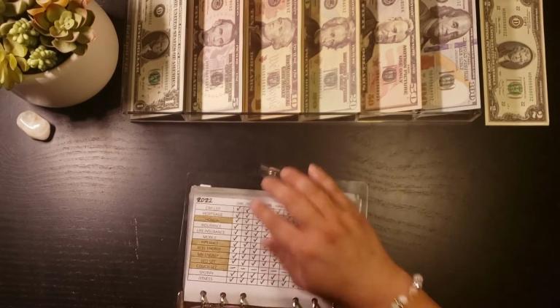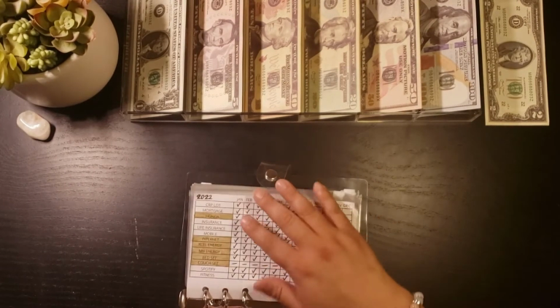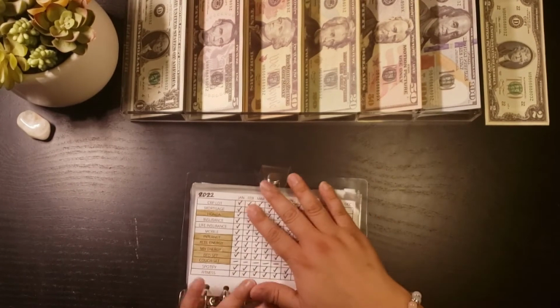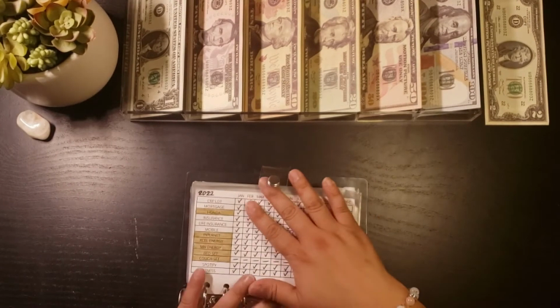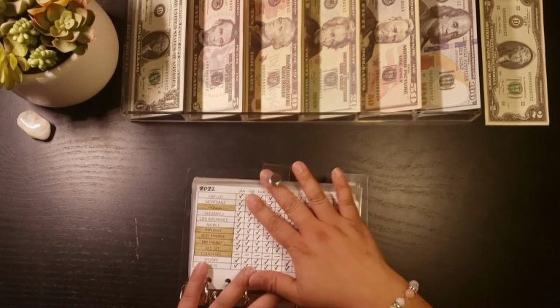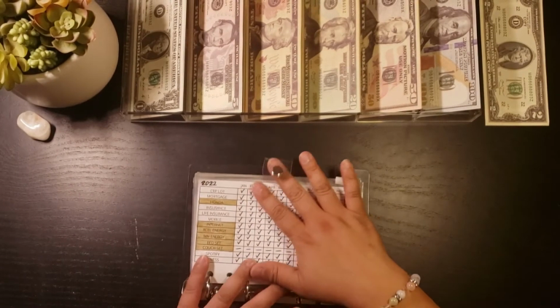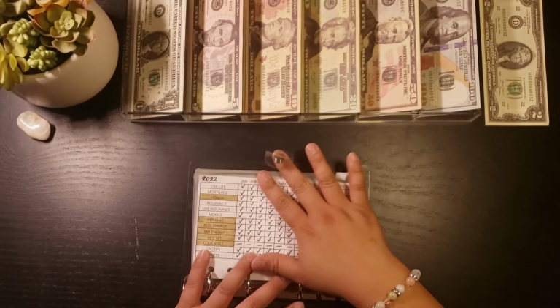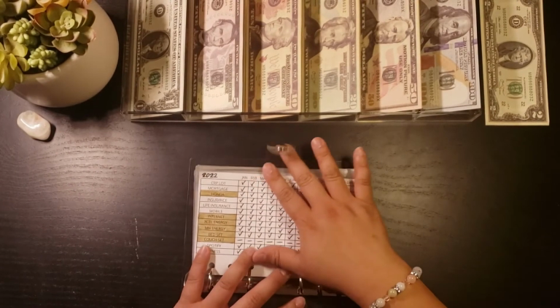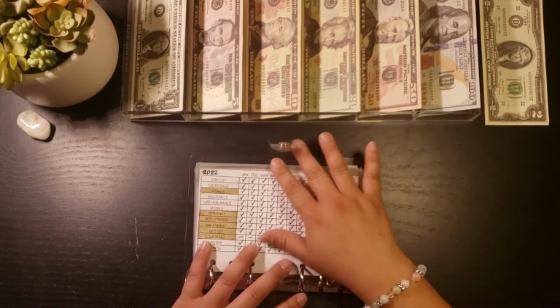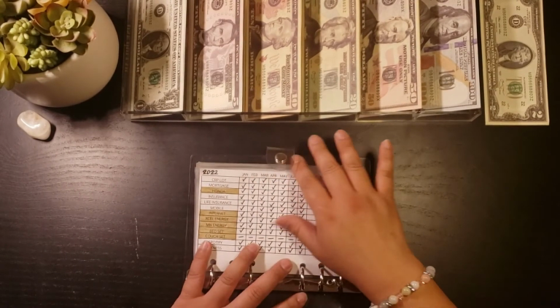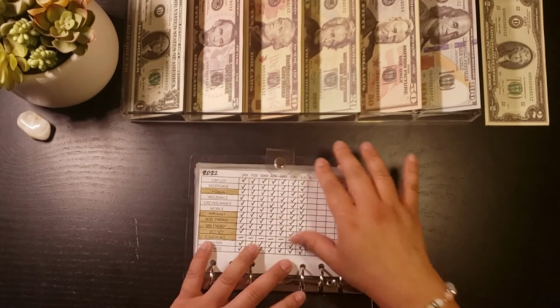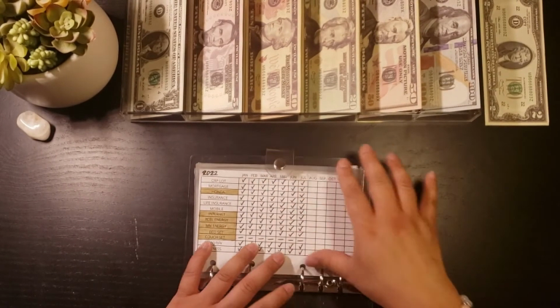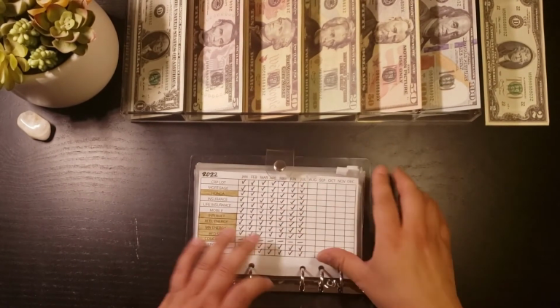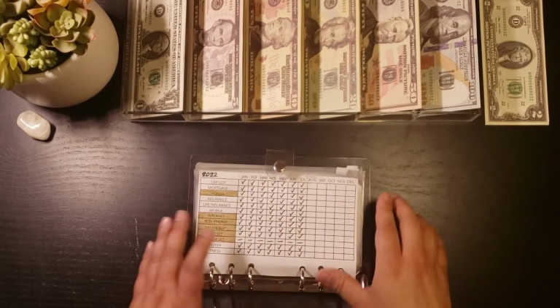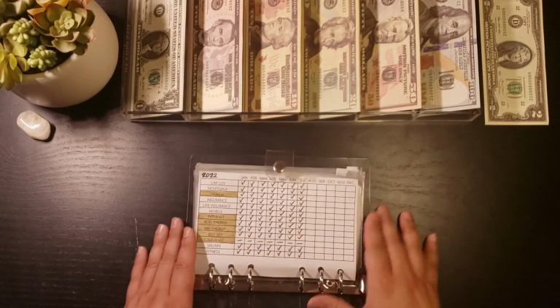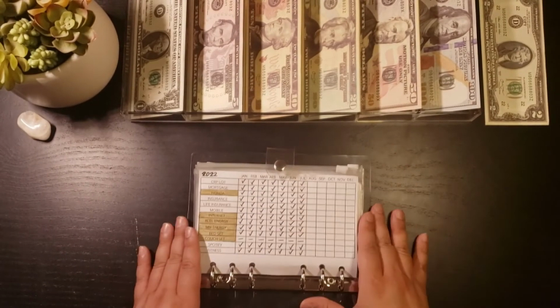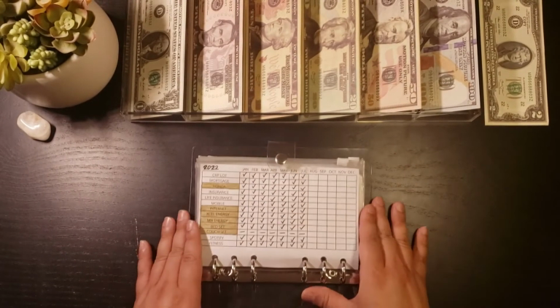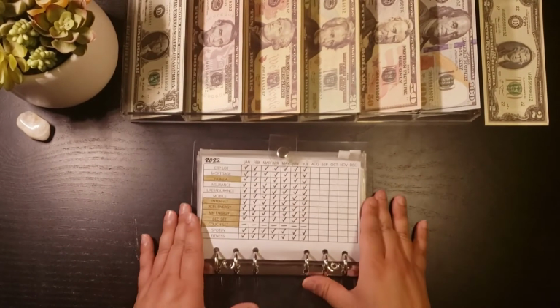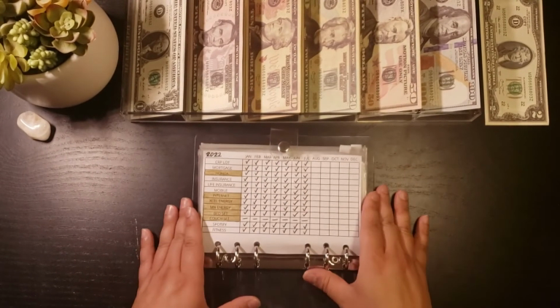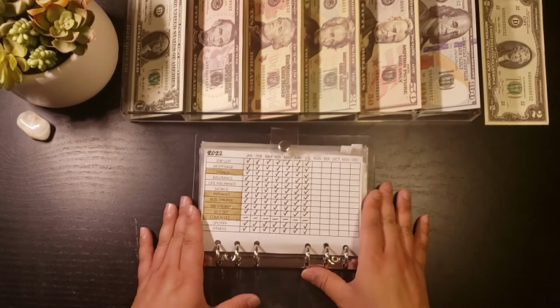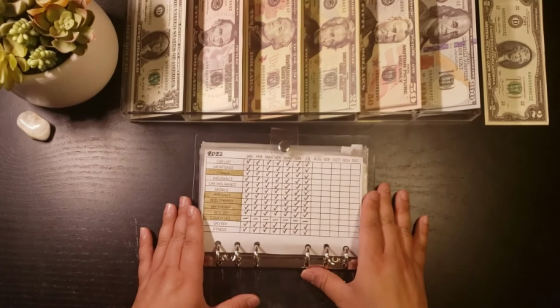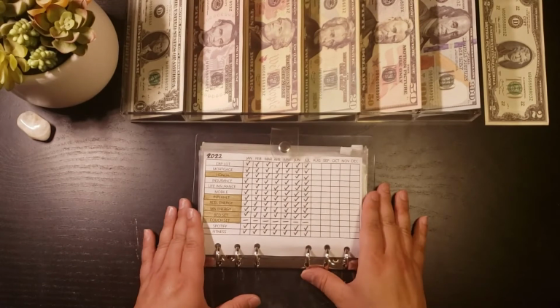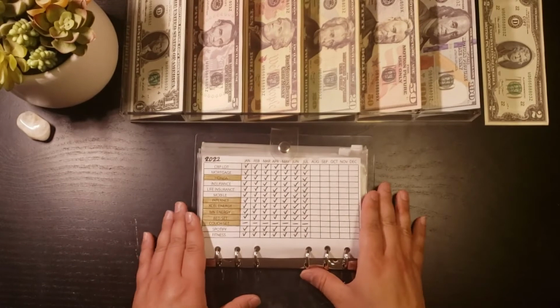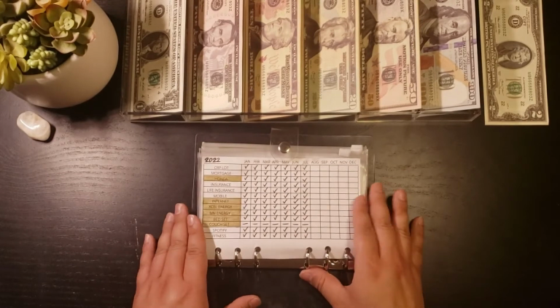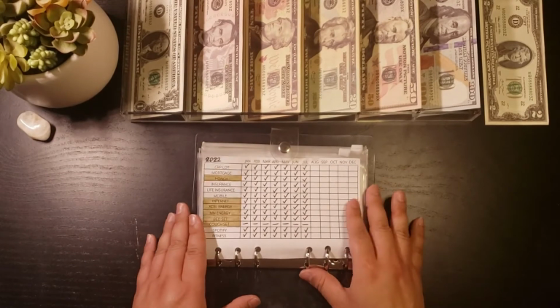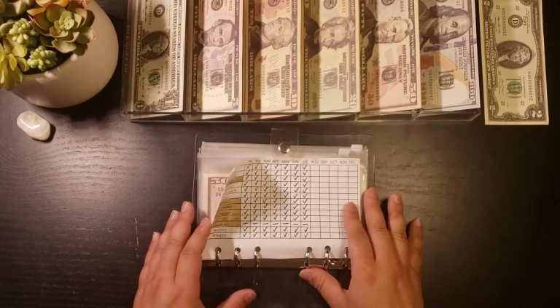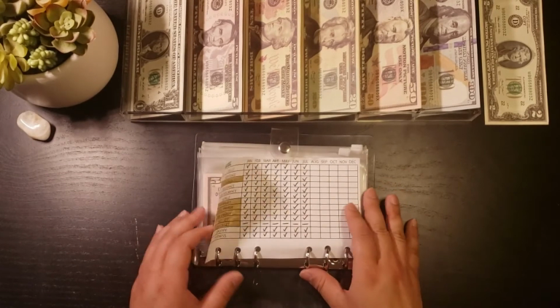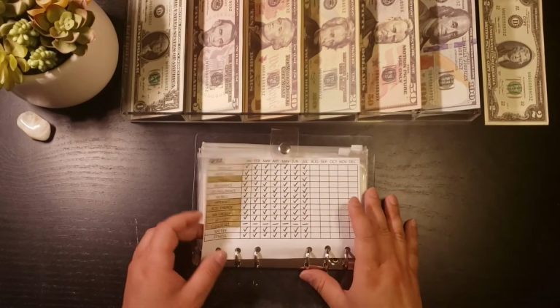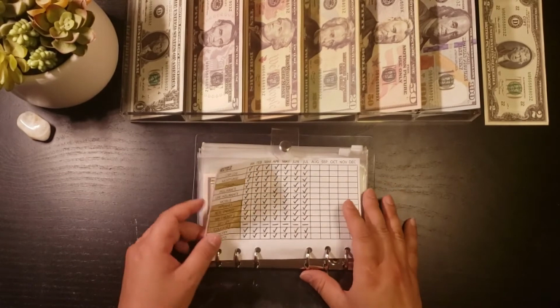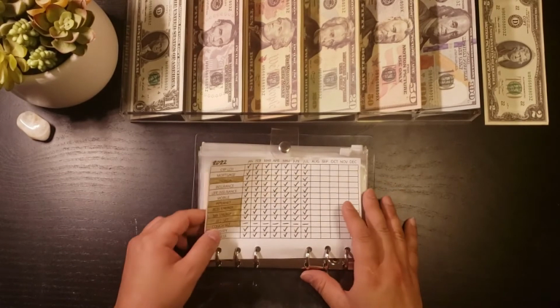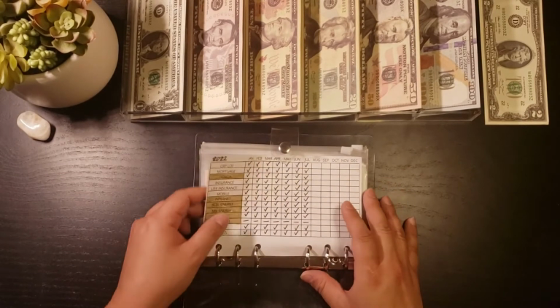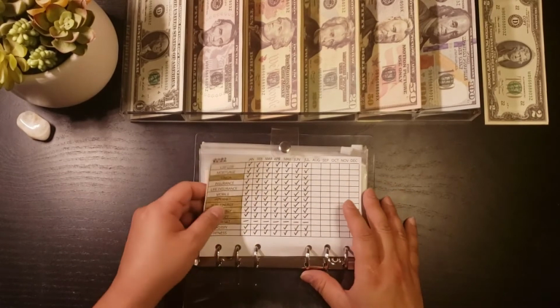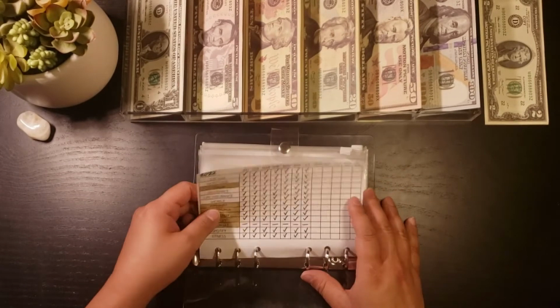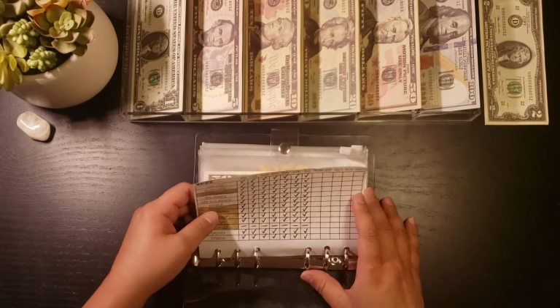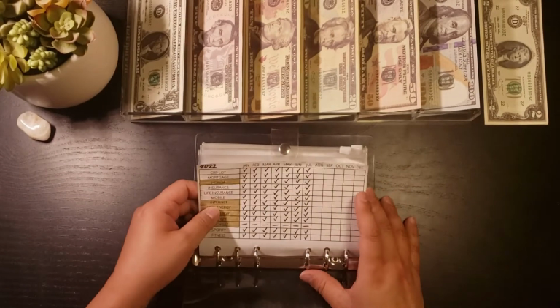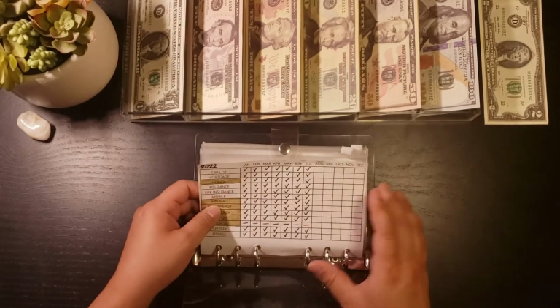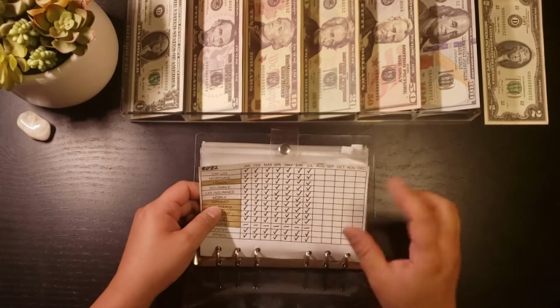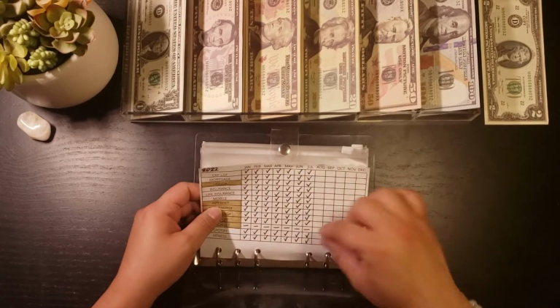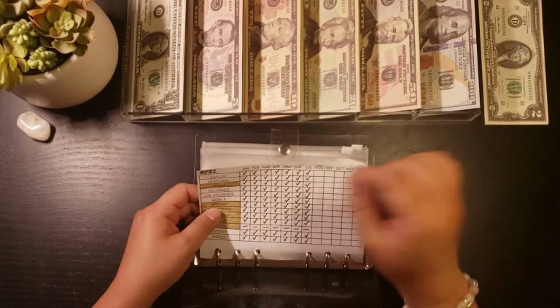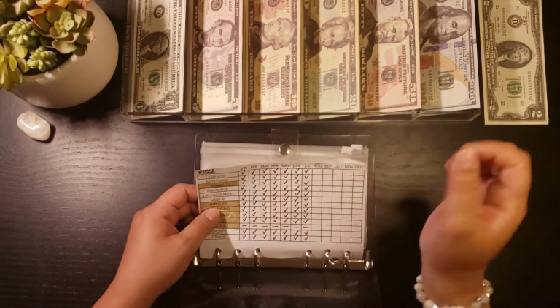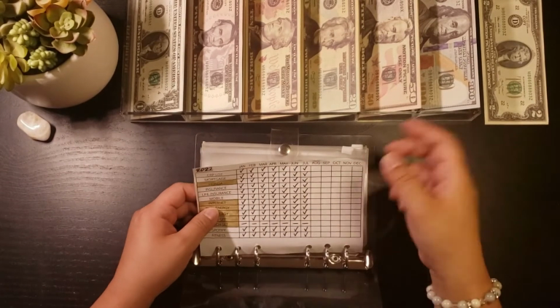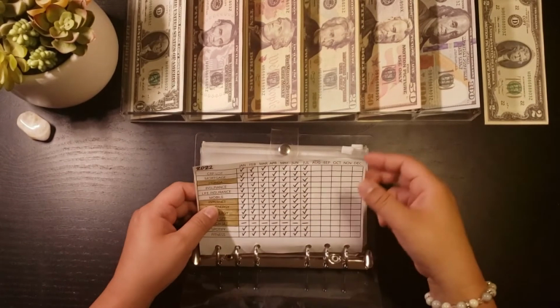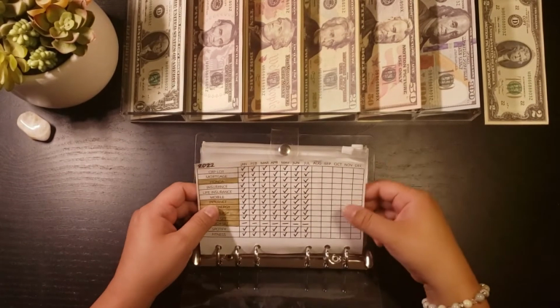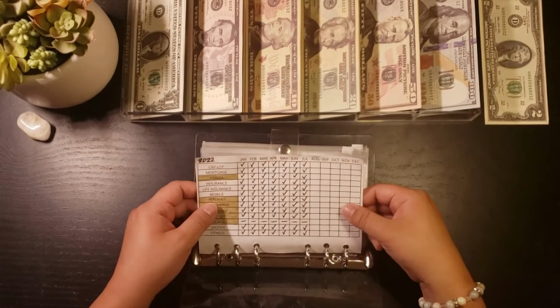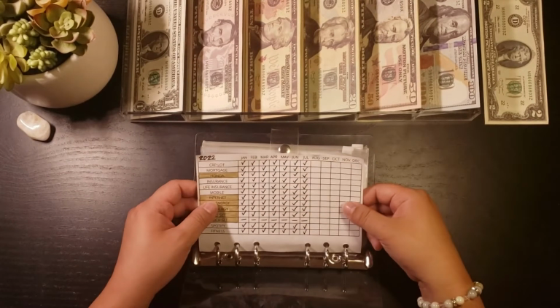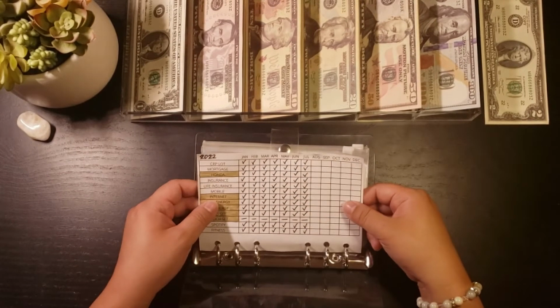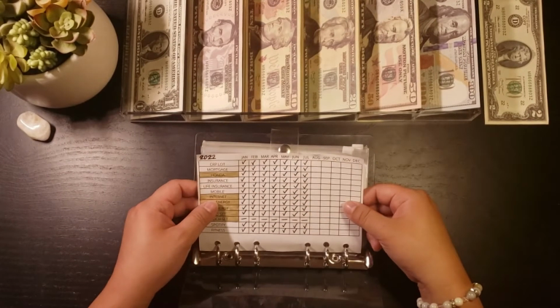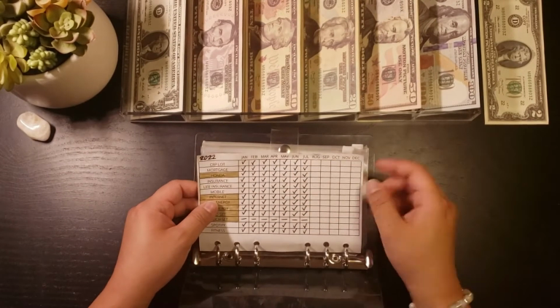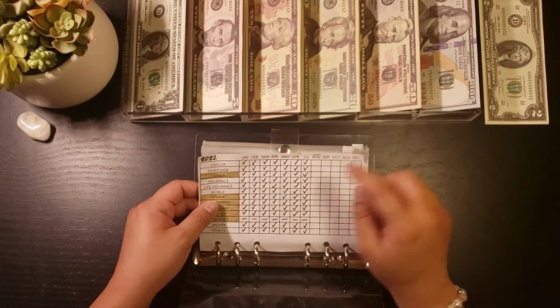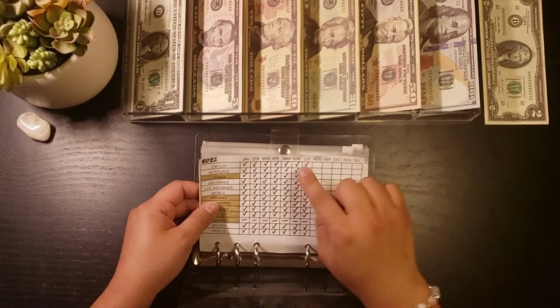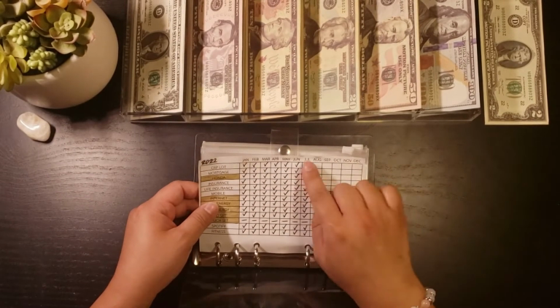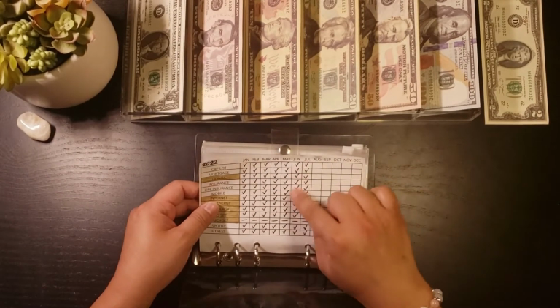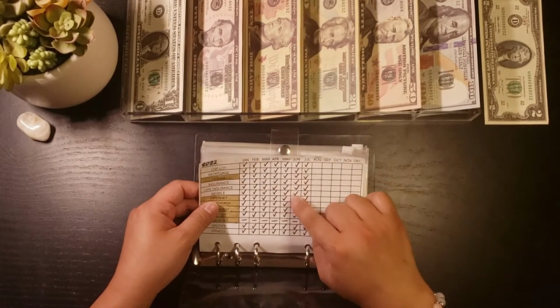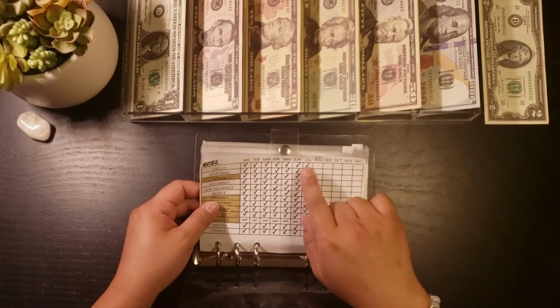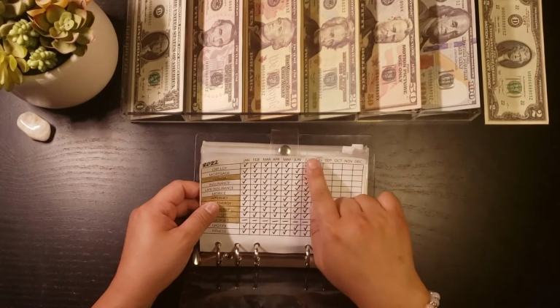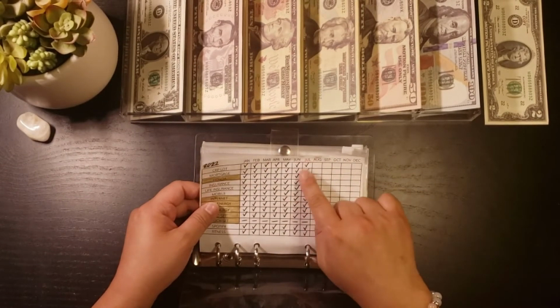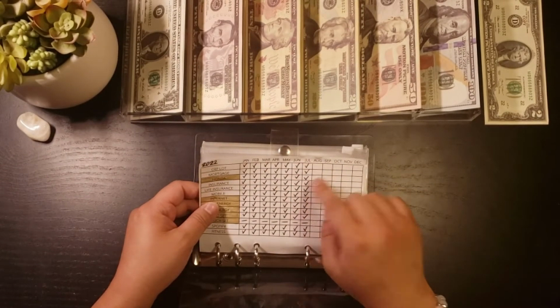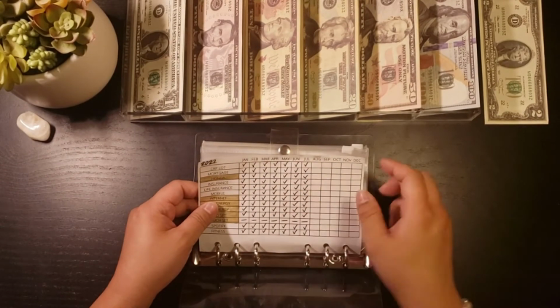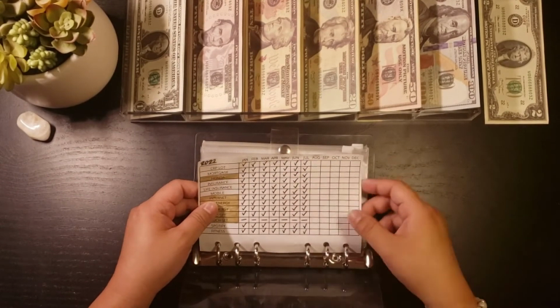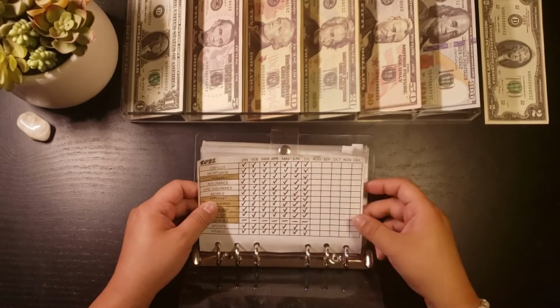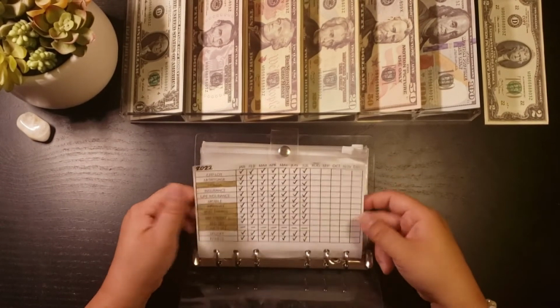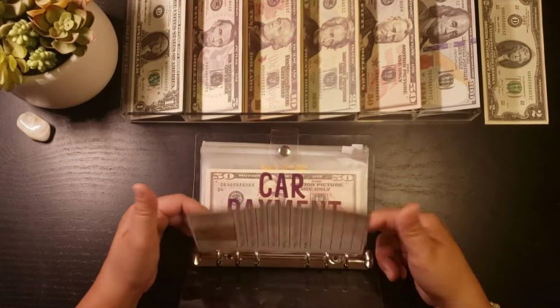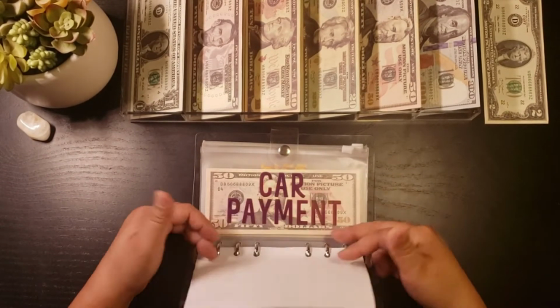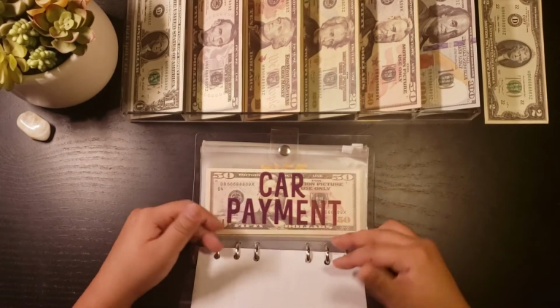I made this chart. It just helps me keep track of the money that I've already taken out for that month.